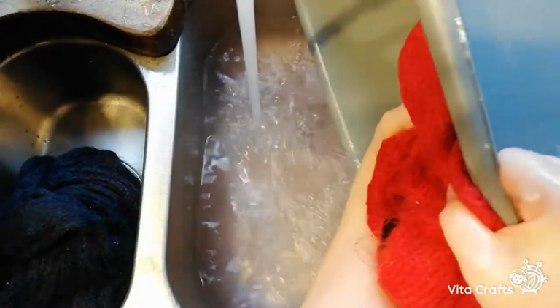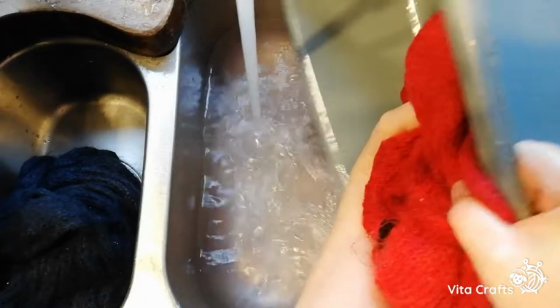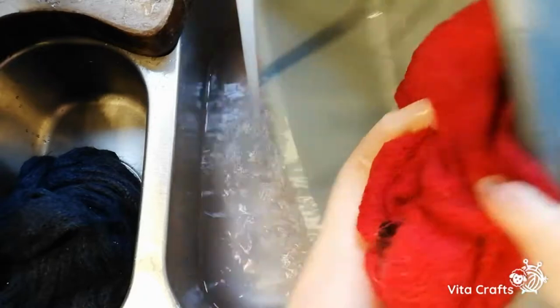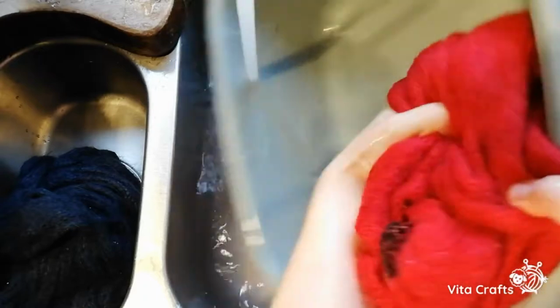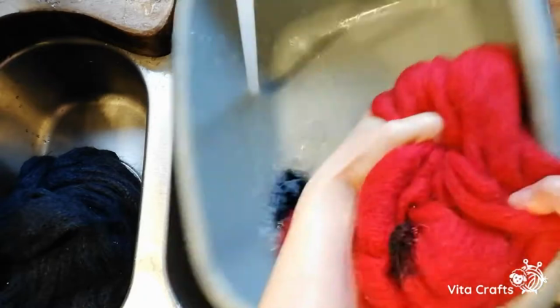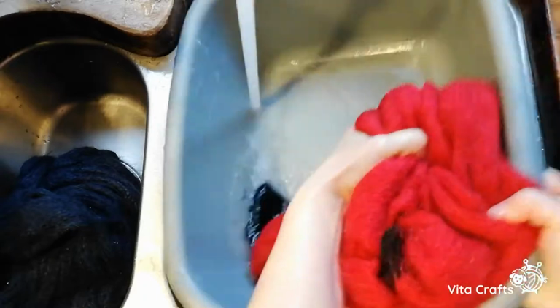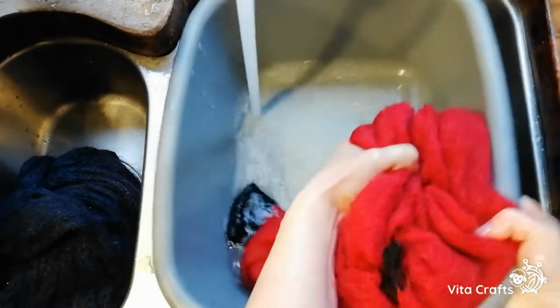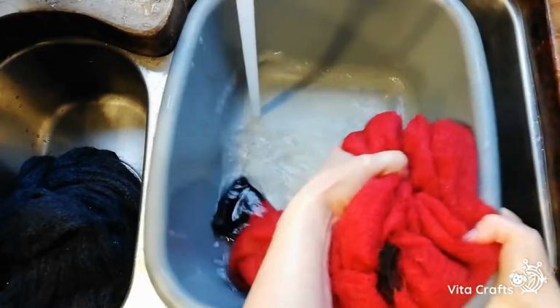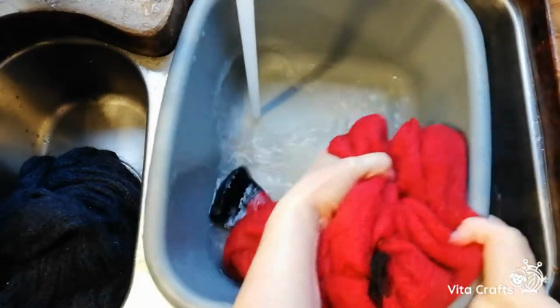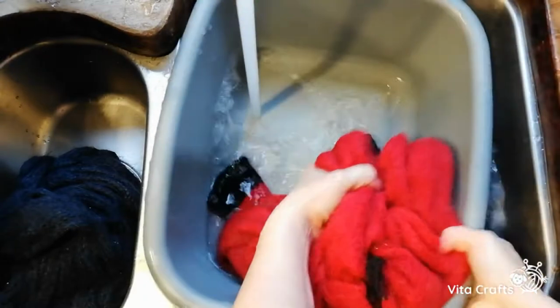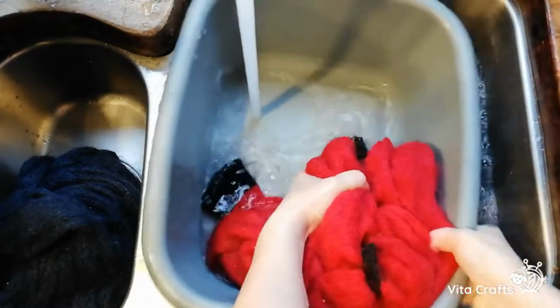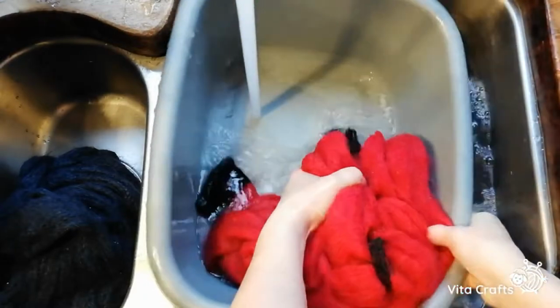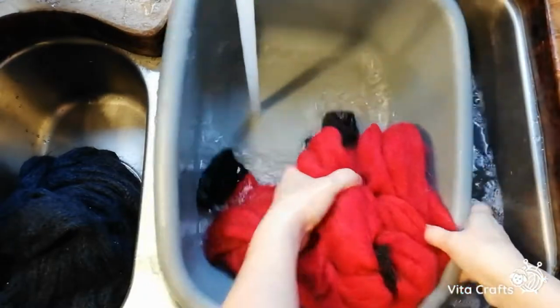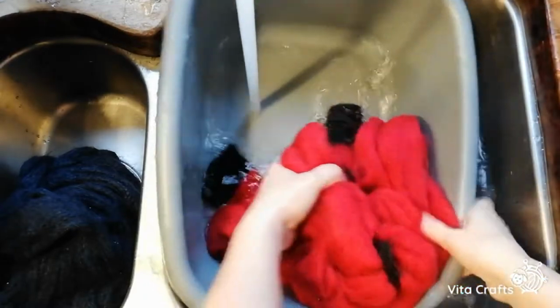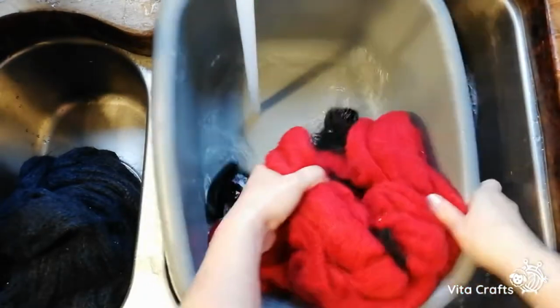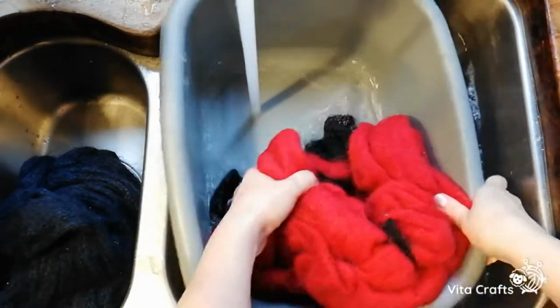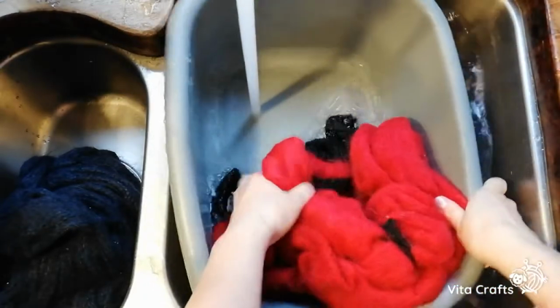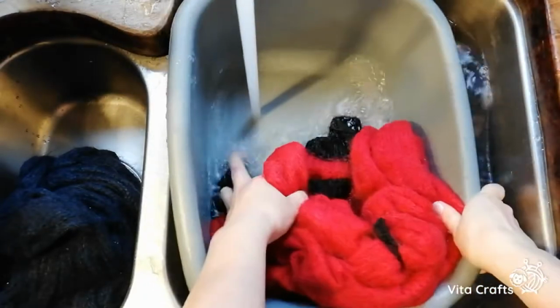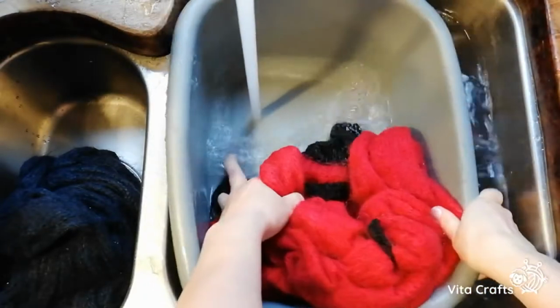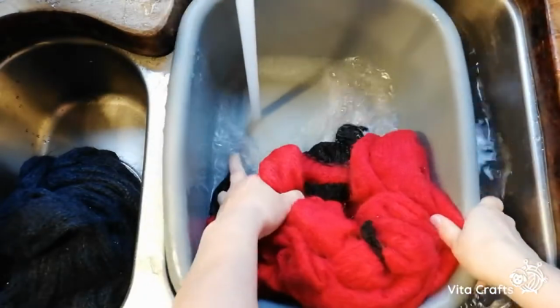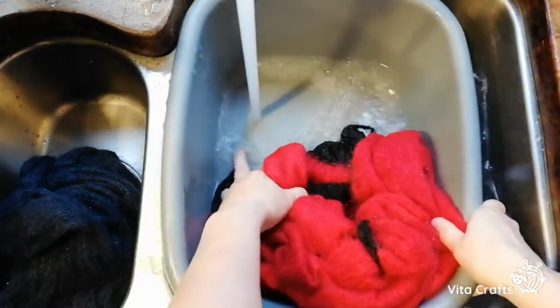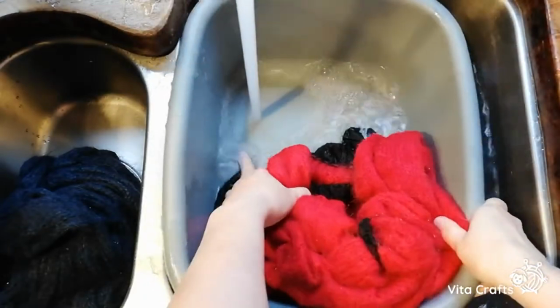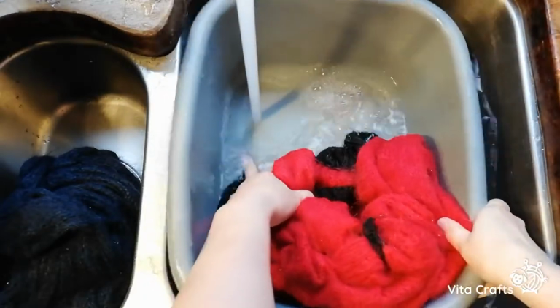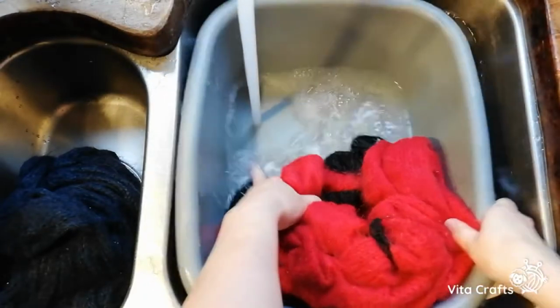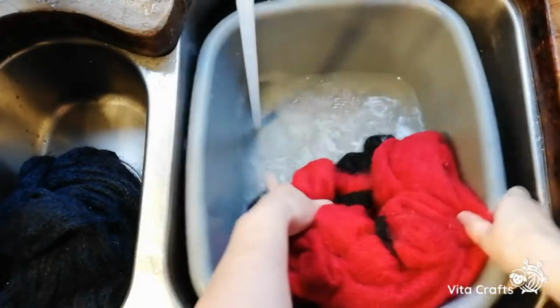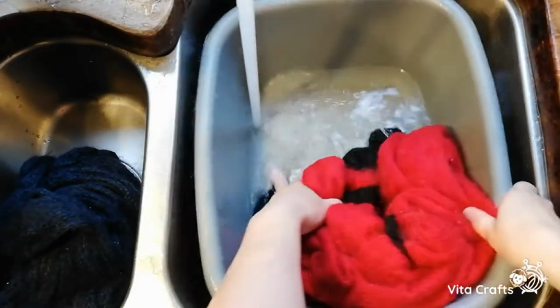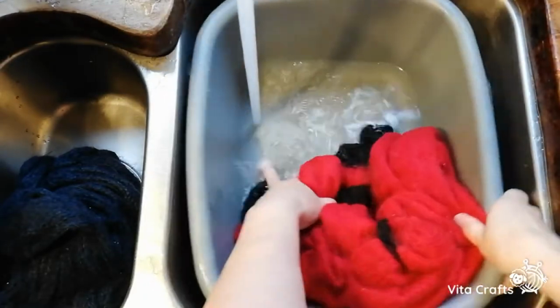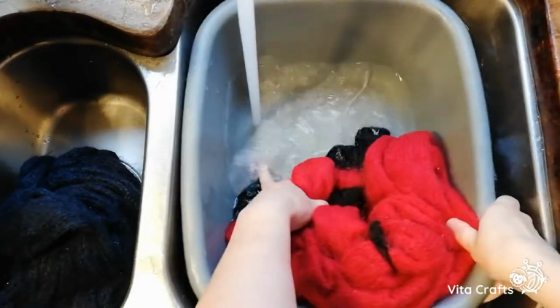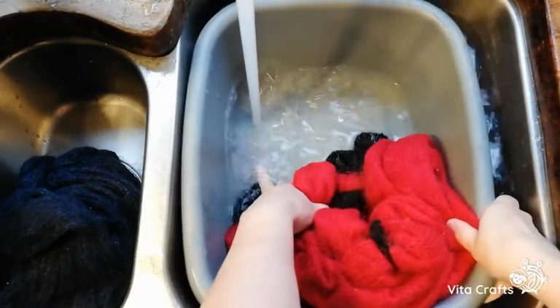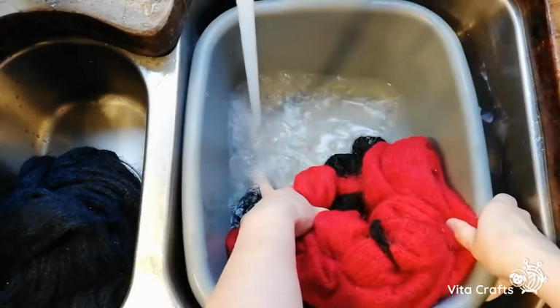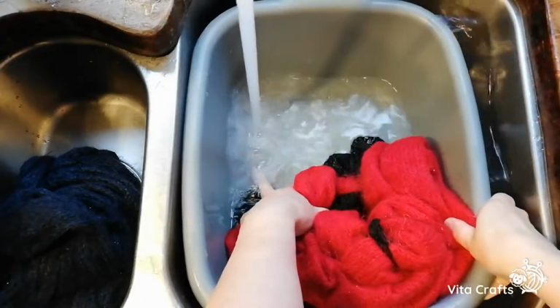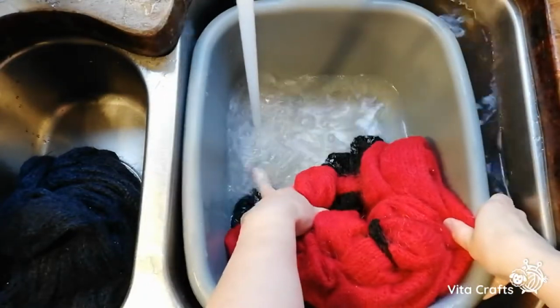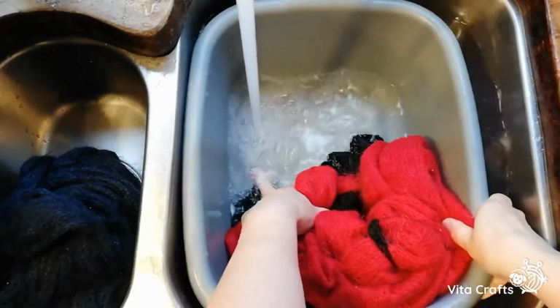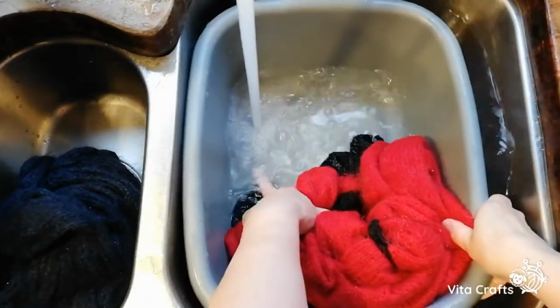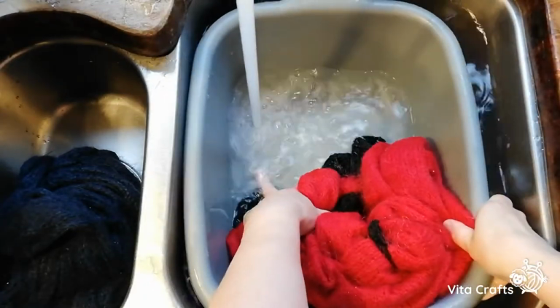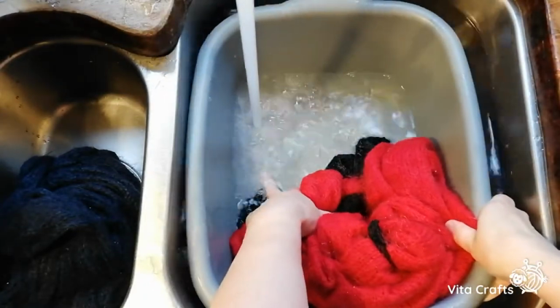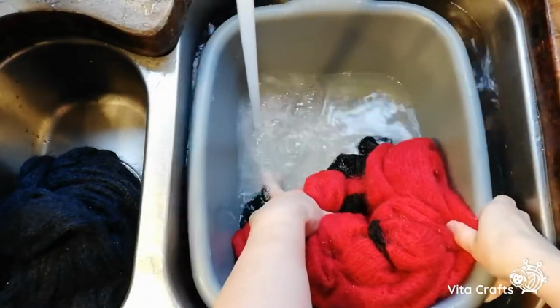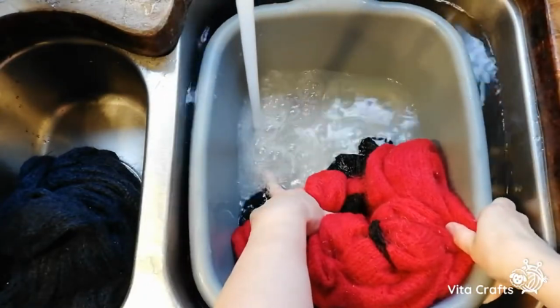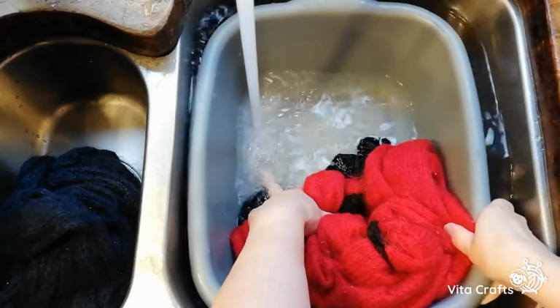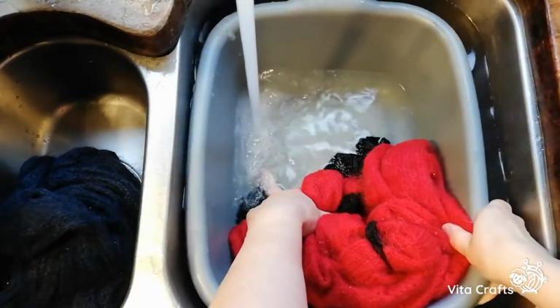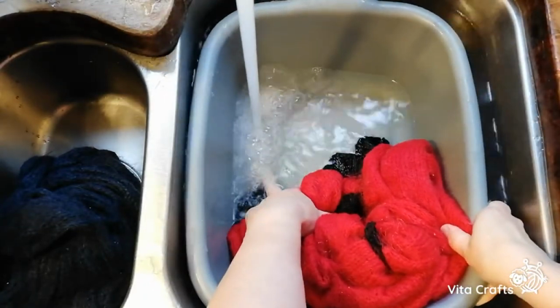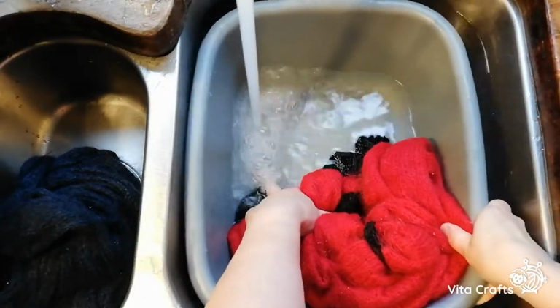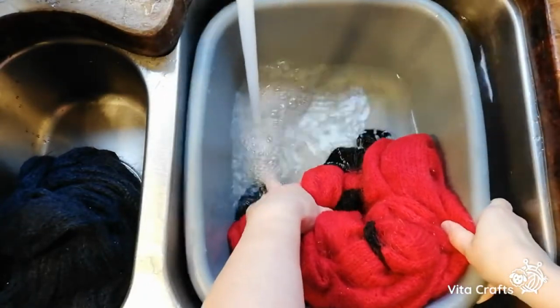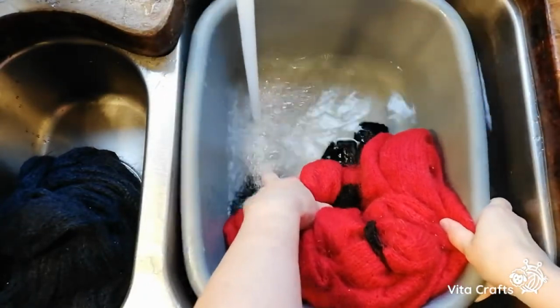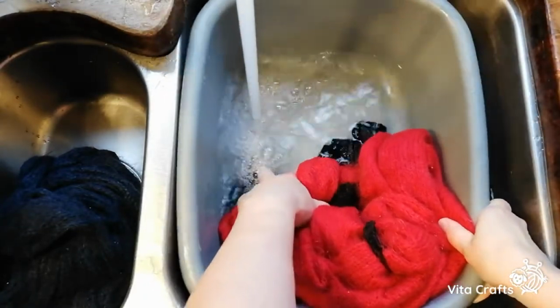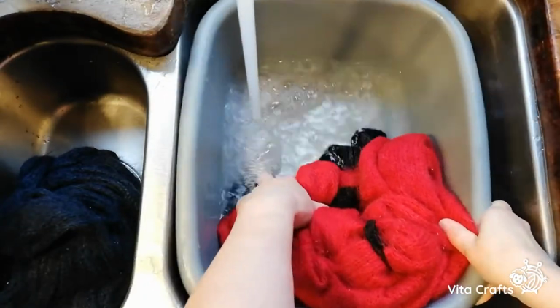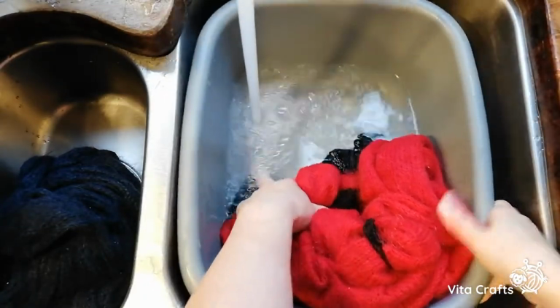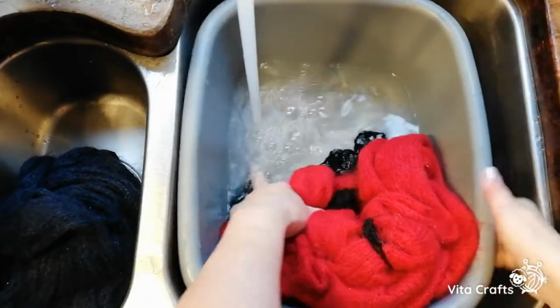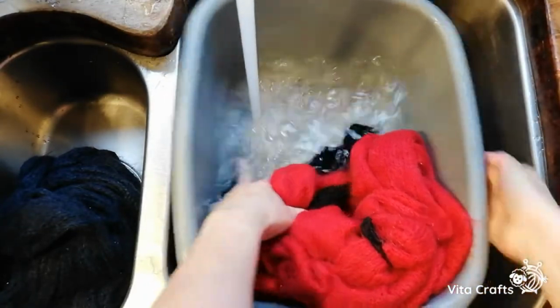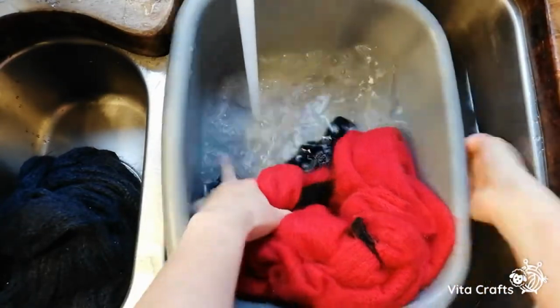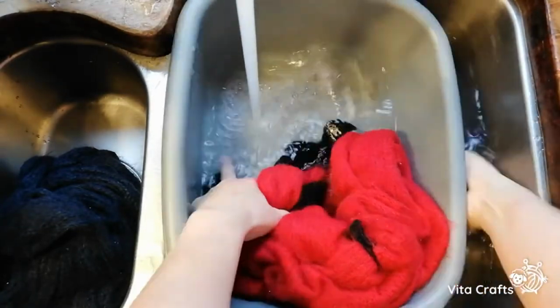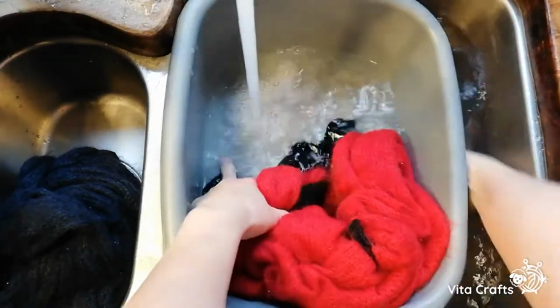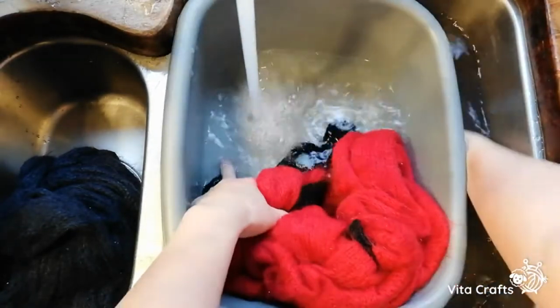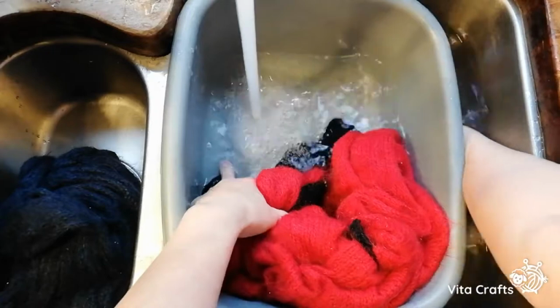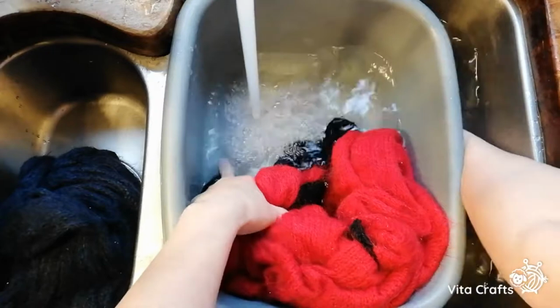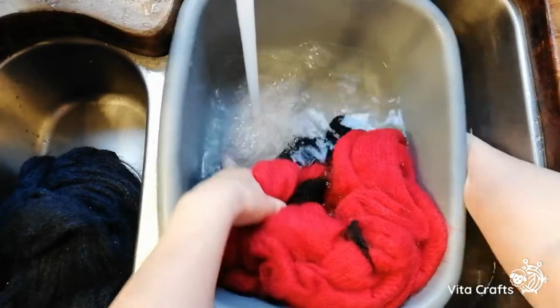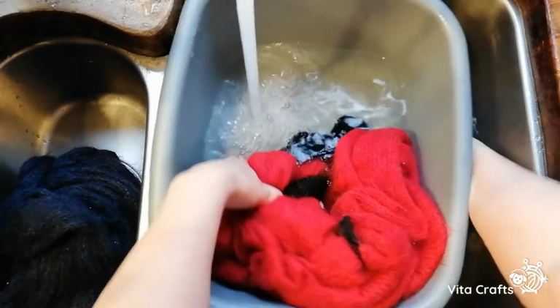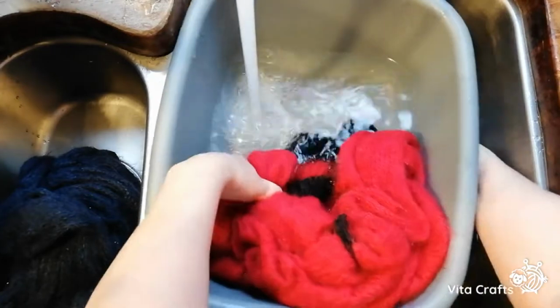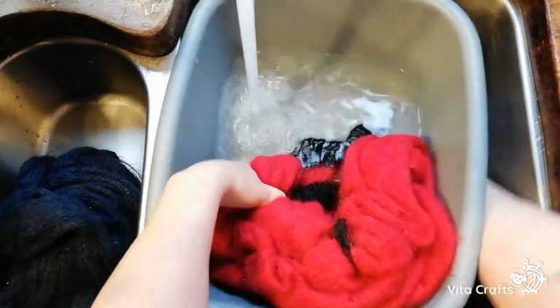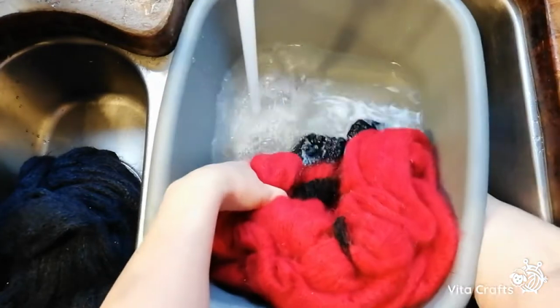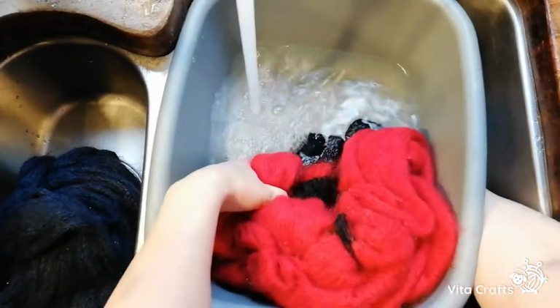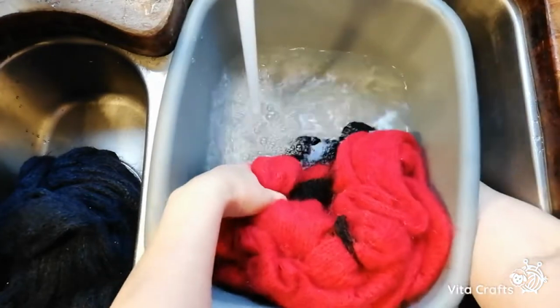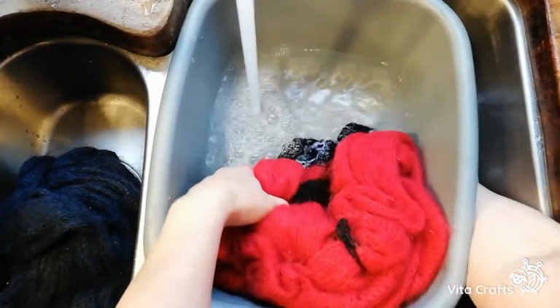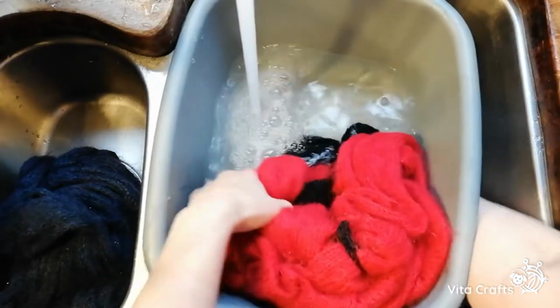I'll tell you the story about my jumper and how I ruined an alpaca jumper — that's for another time.